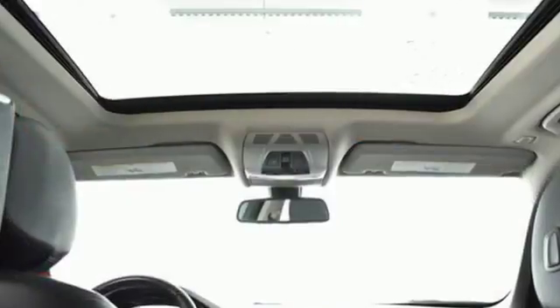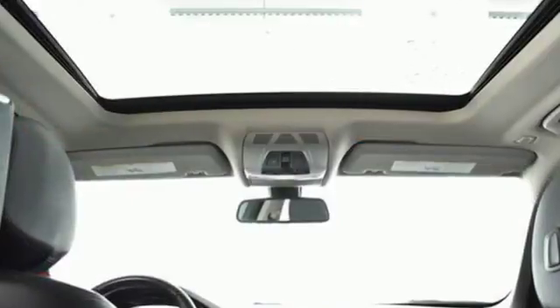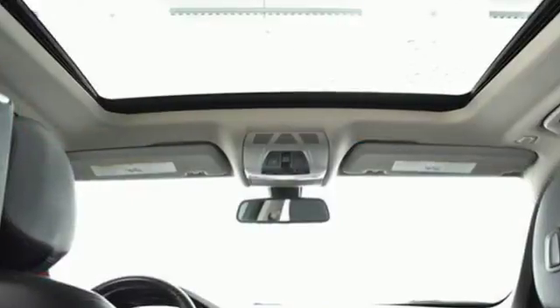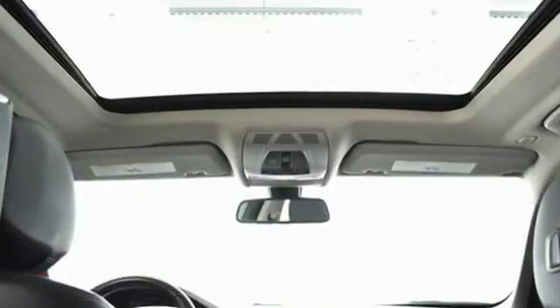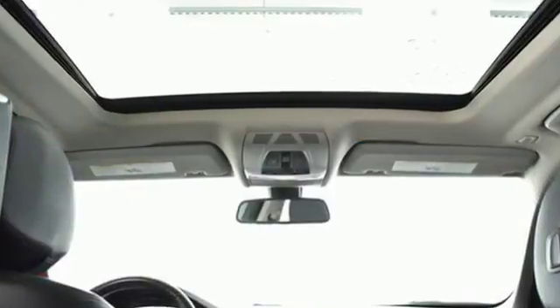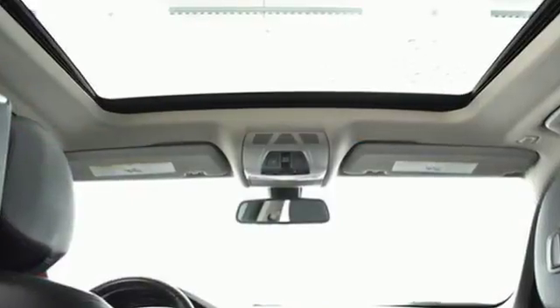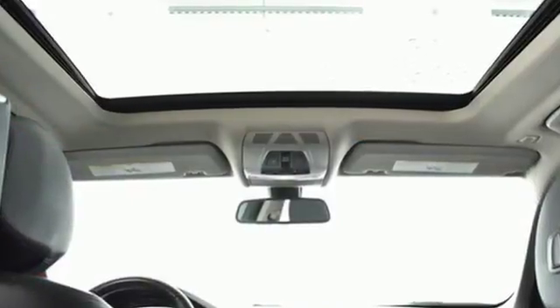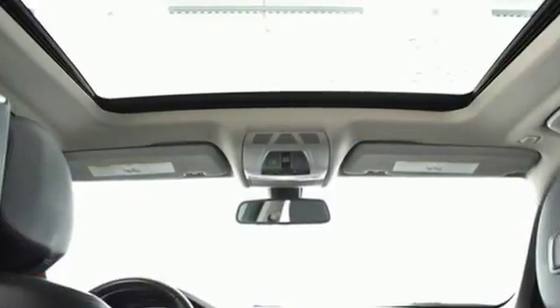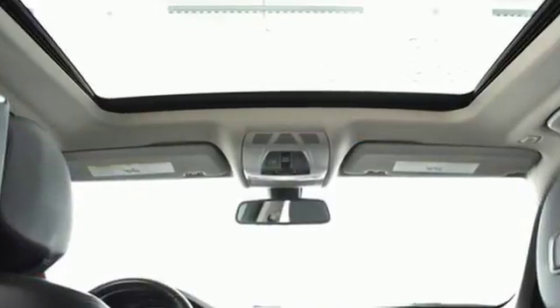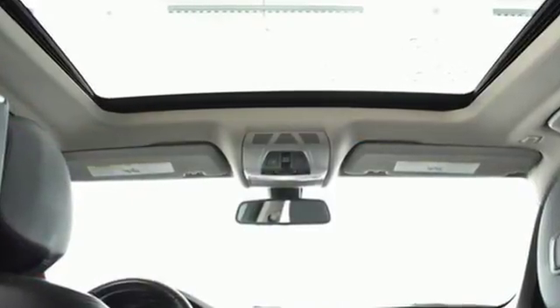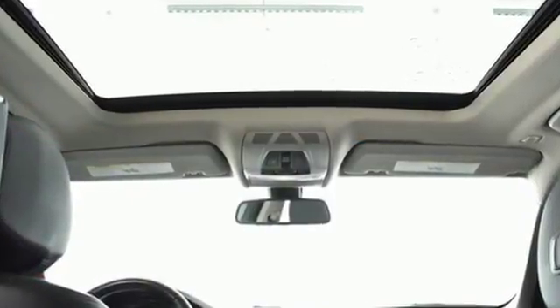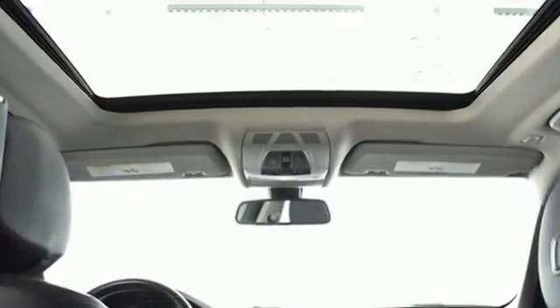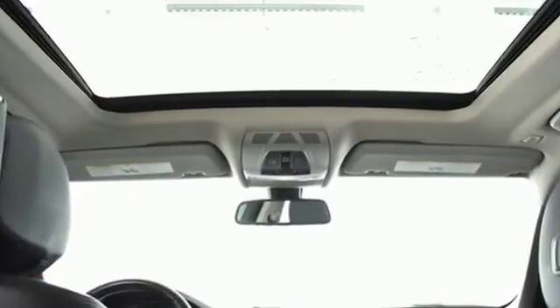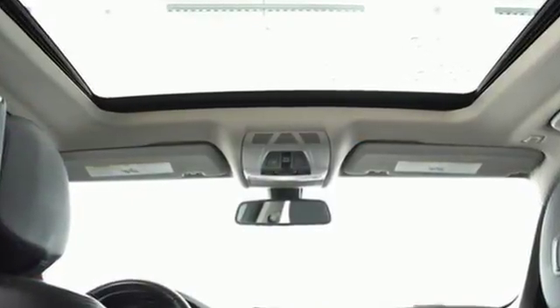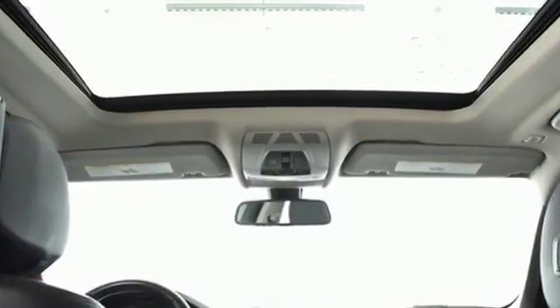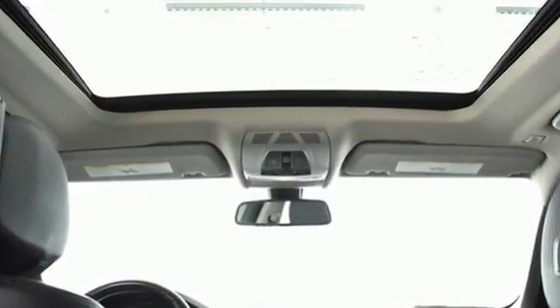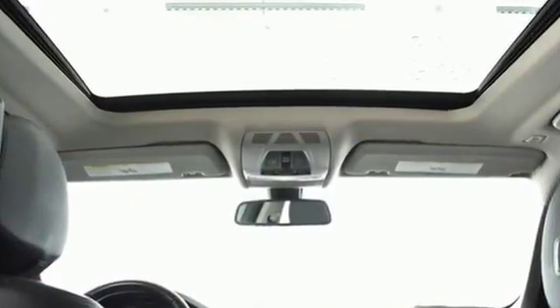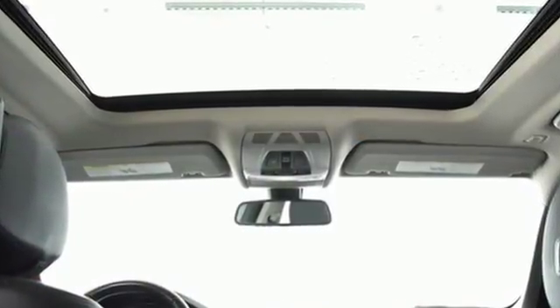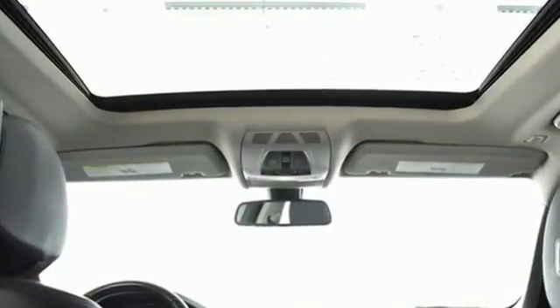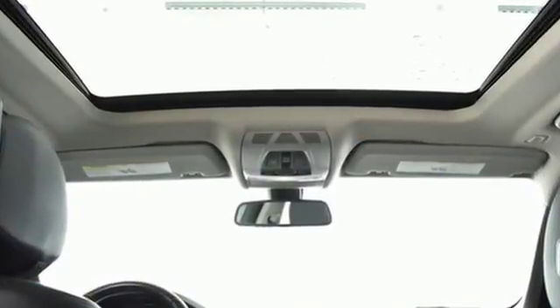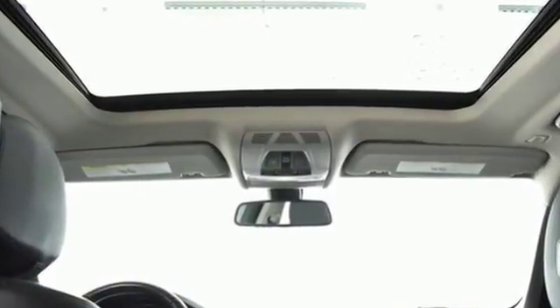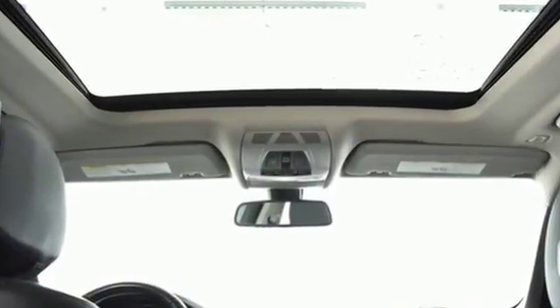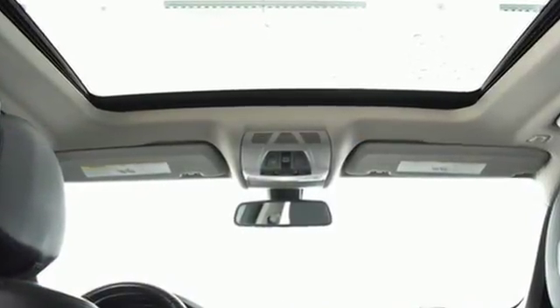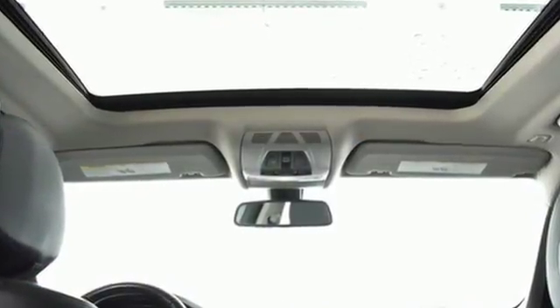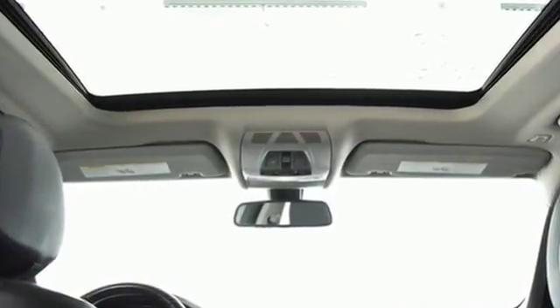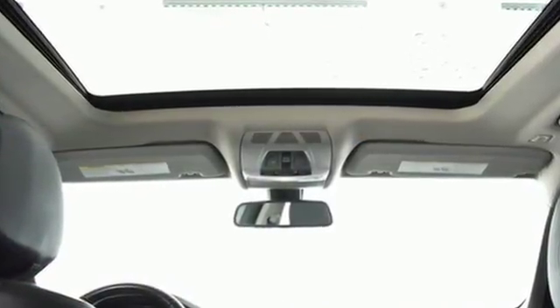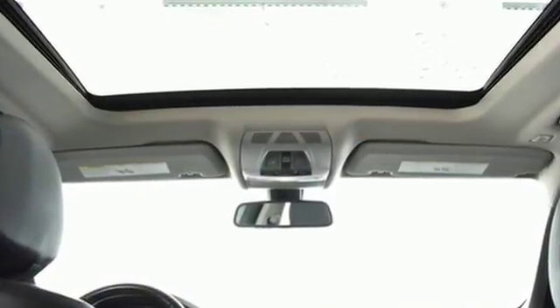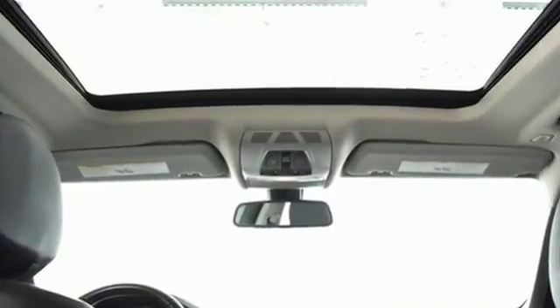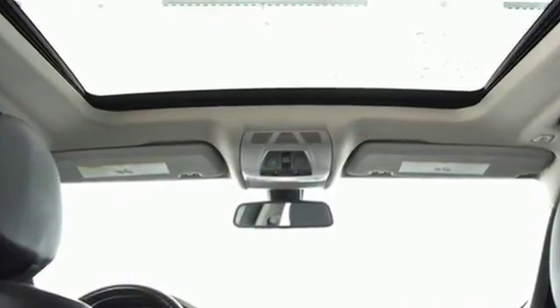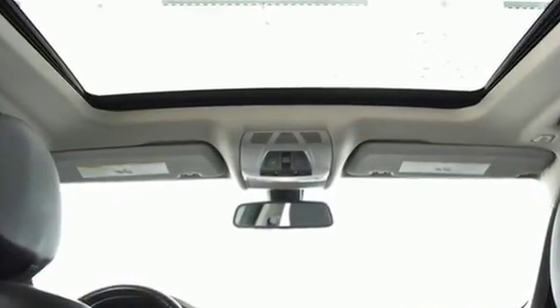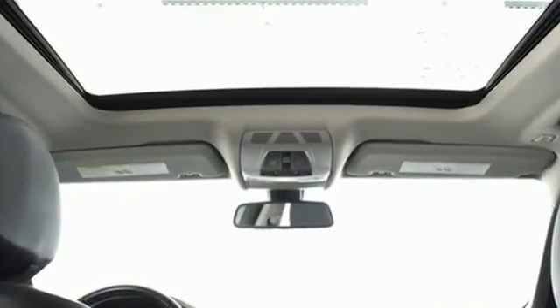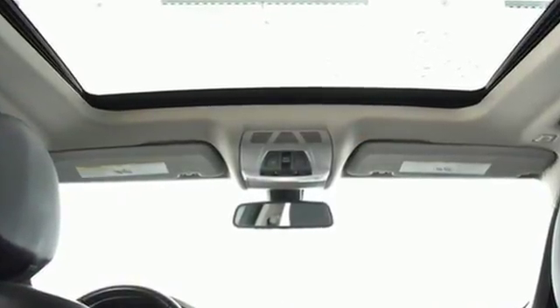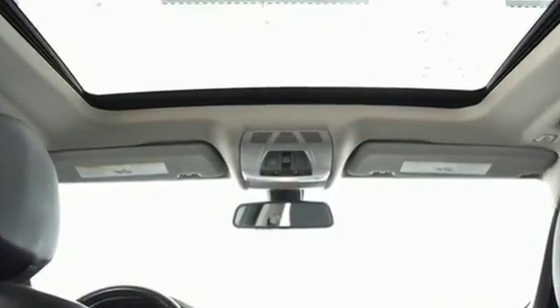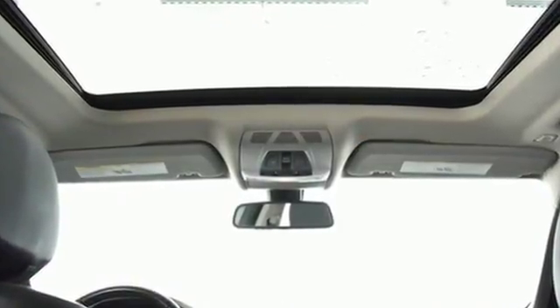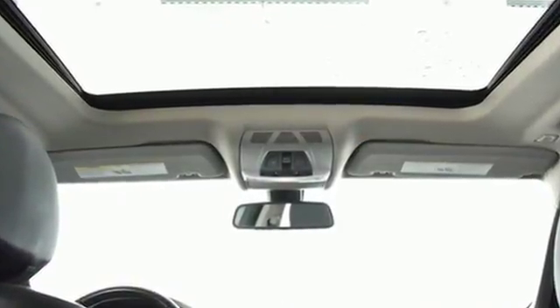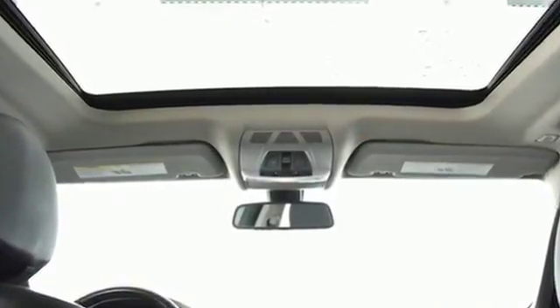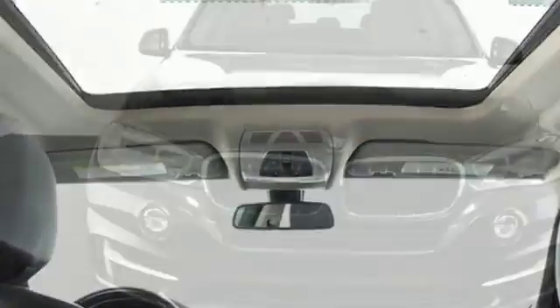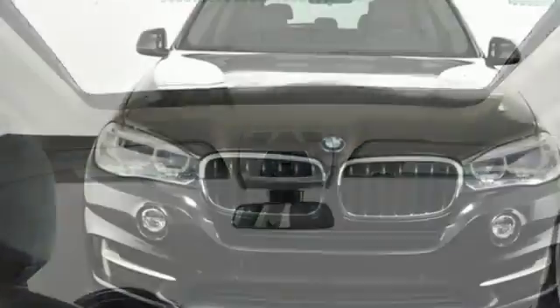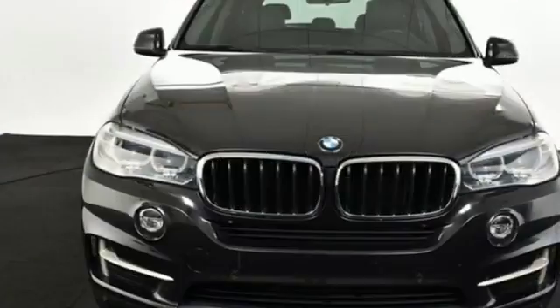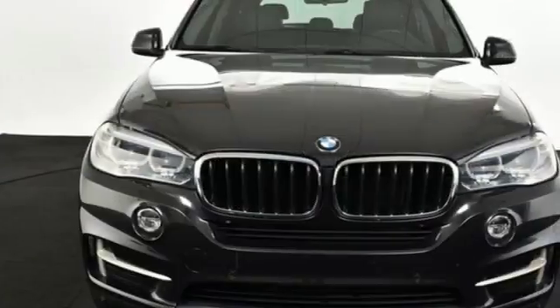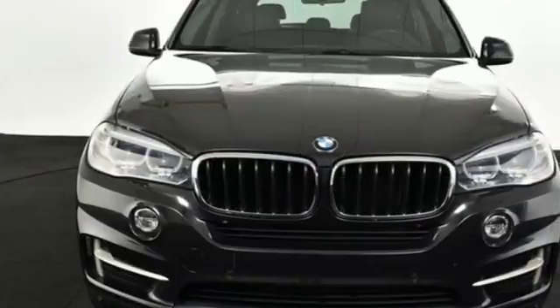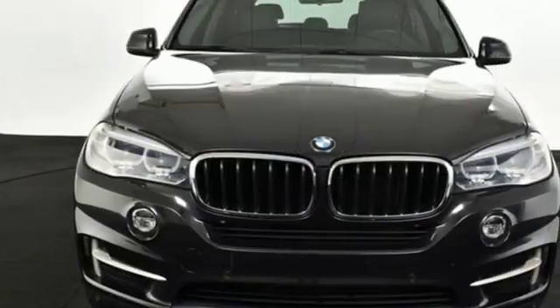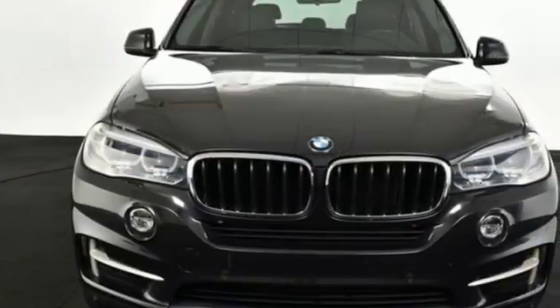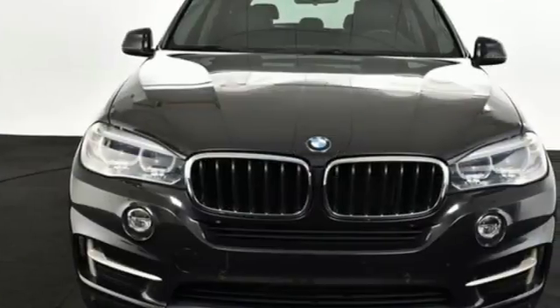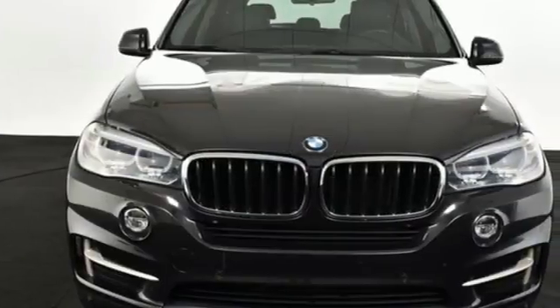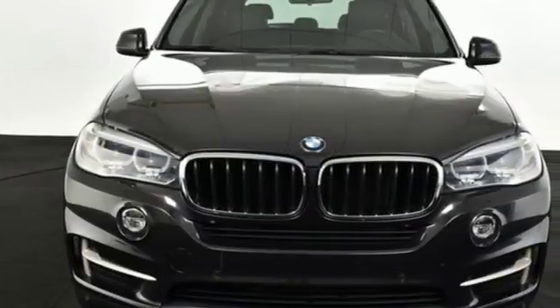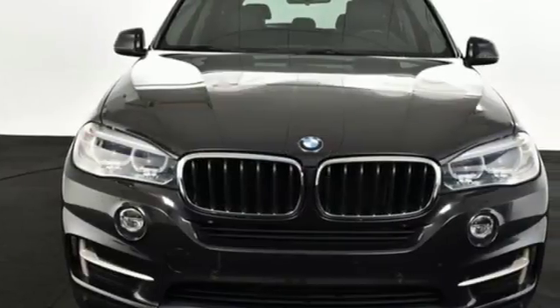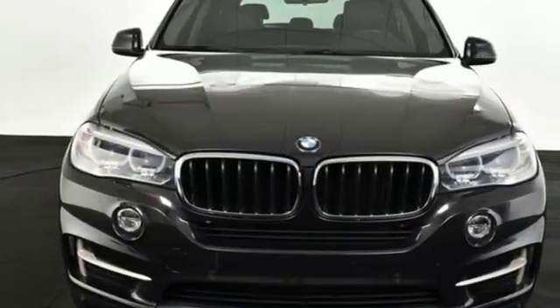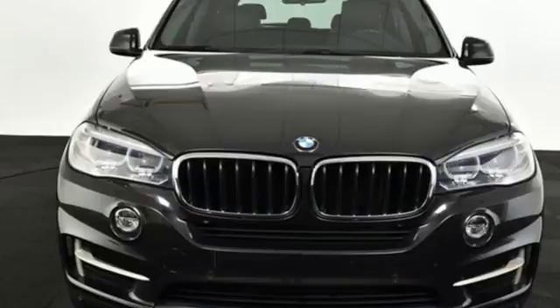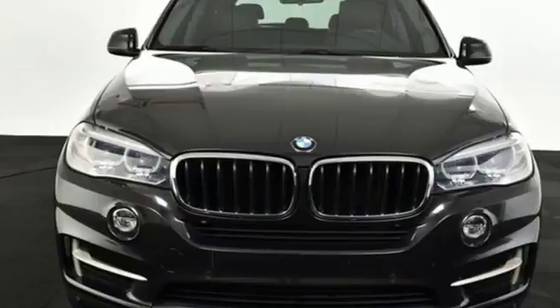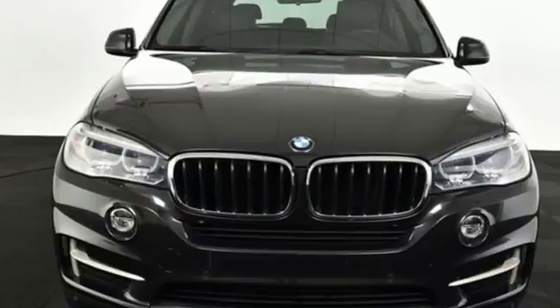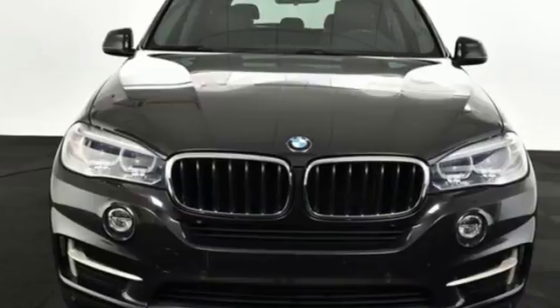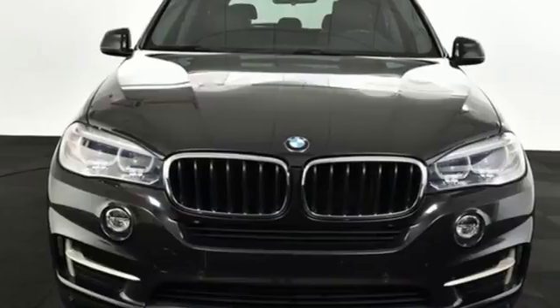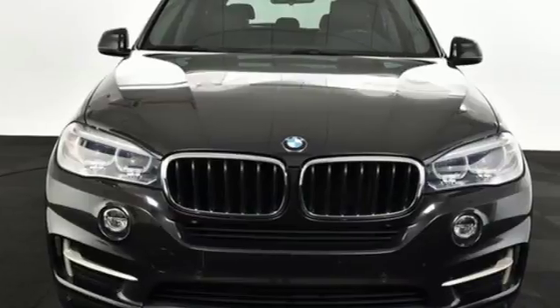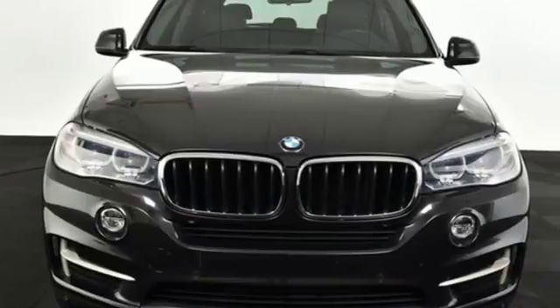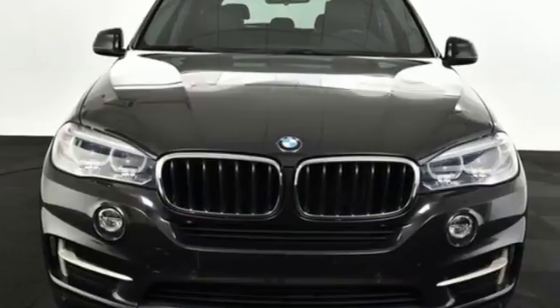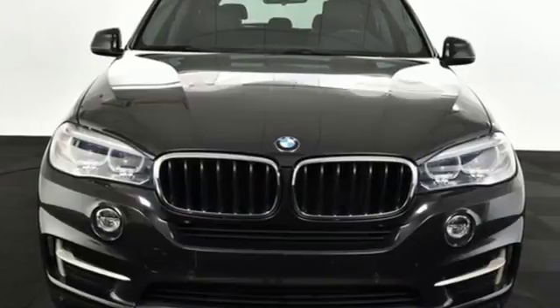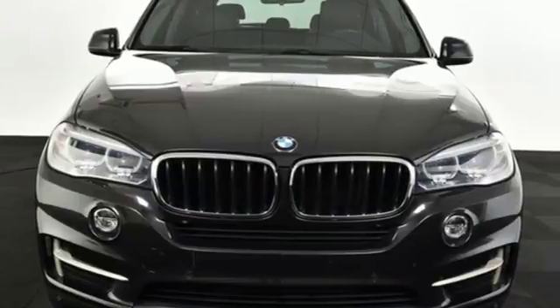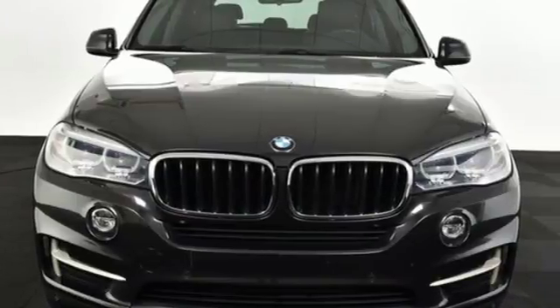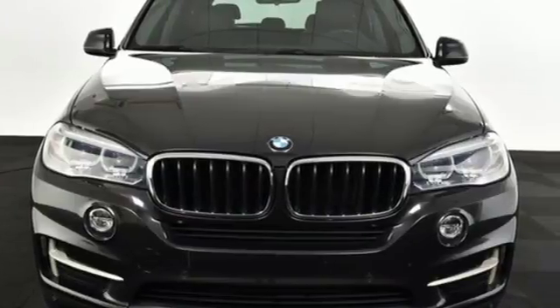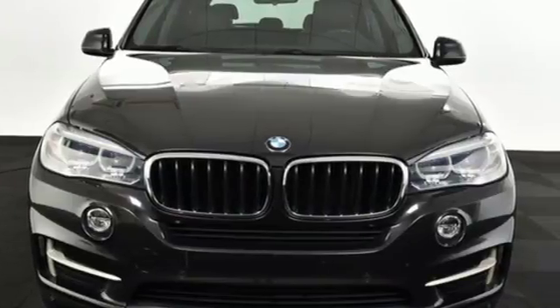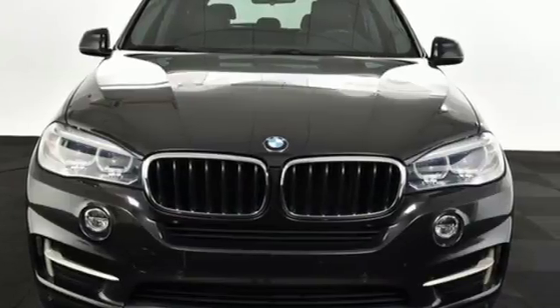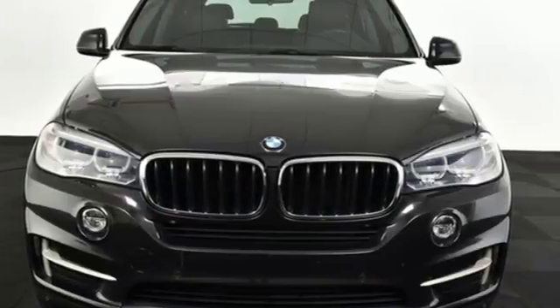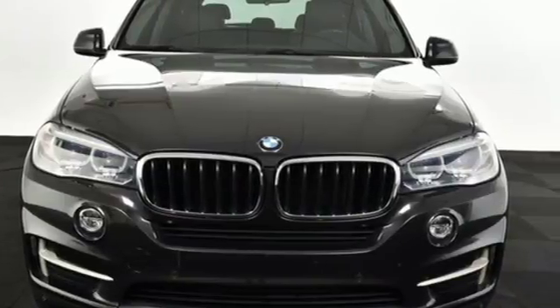Nothing is out of the realm of possibility when you own a vehicle like this X5. Make it yours today.